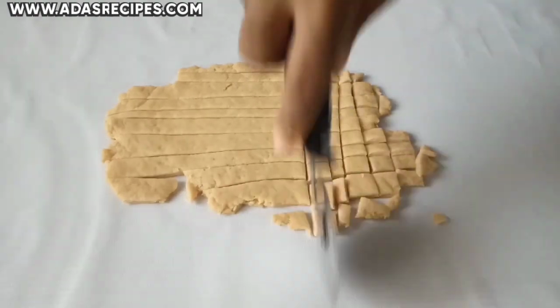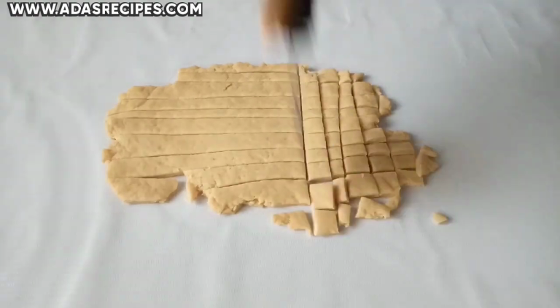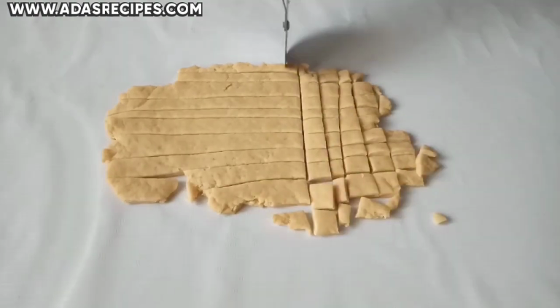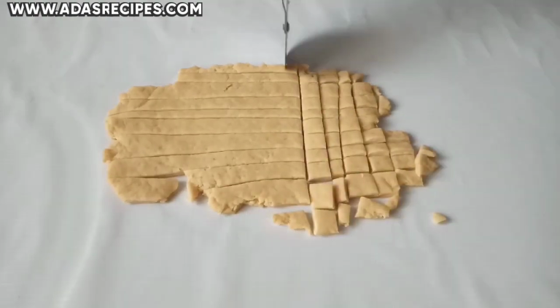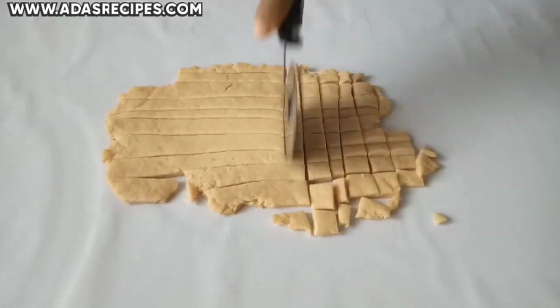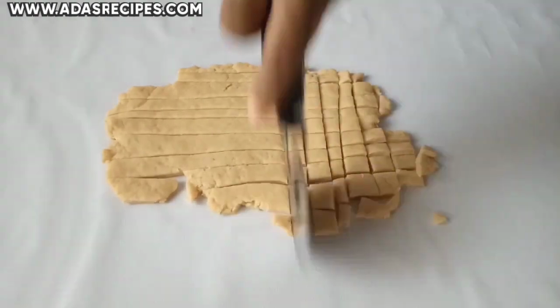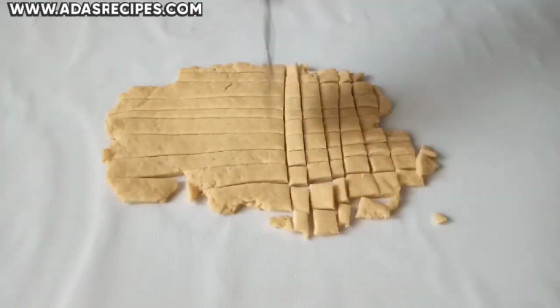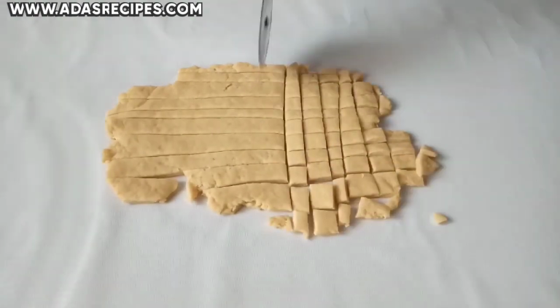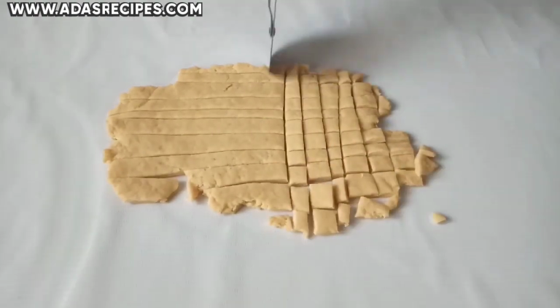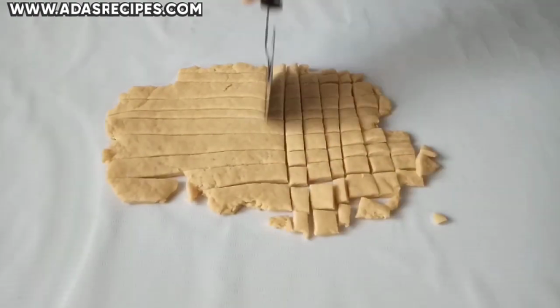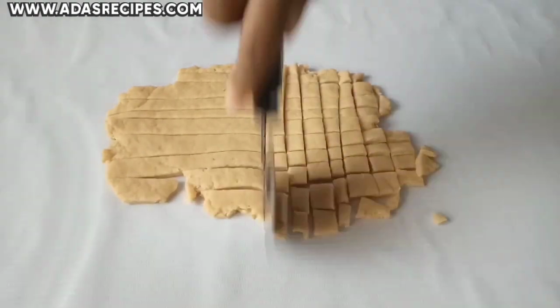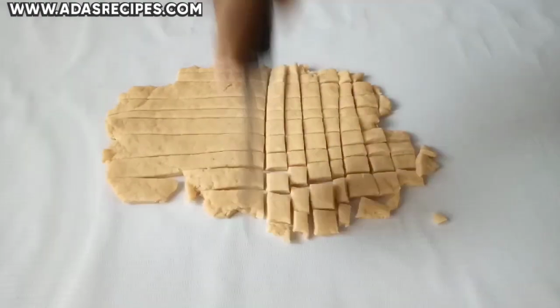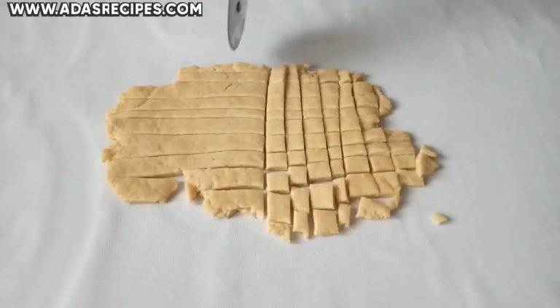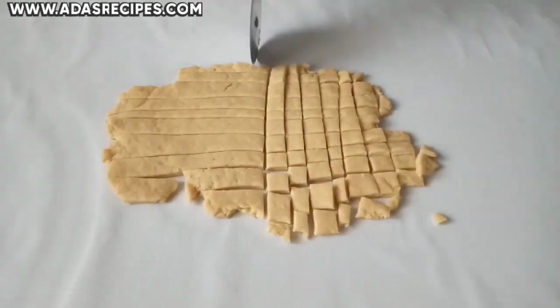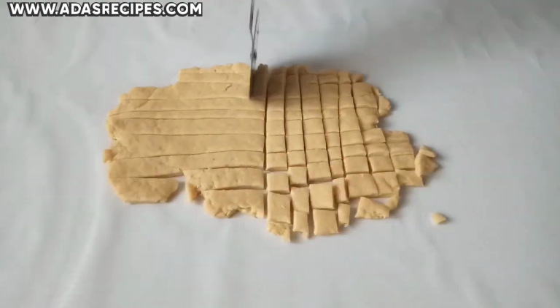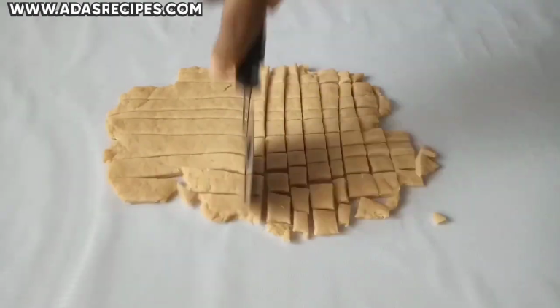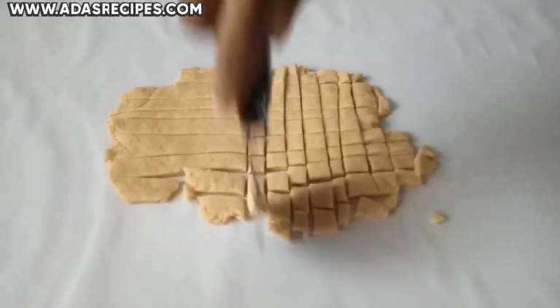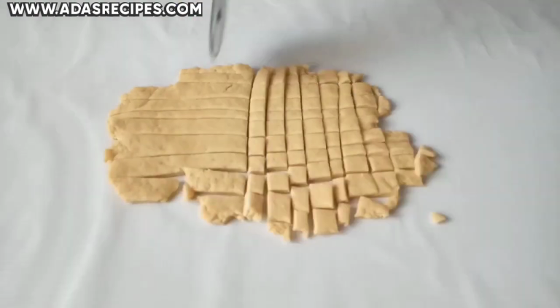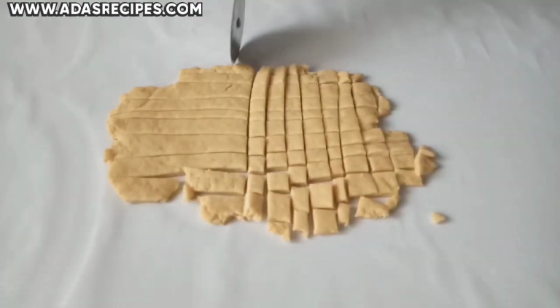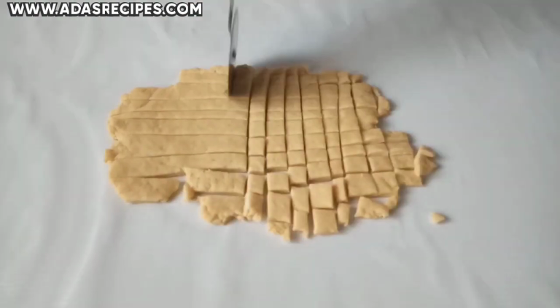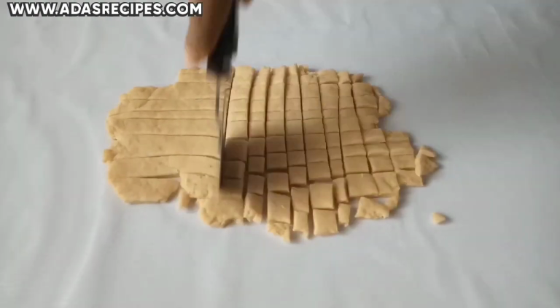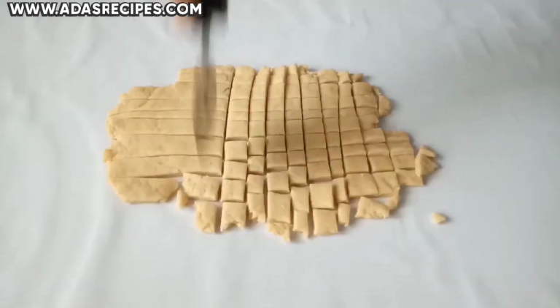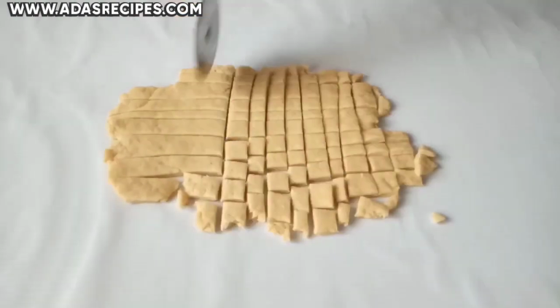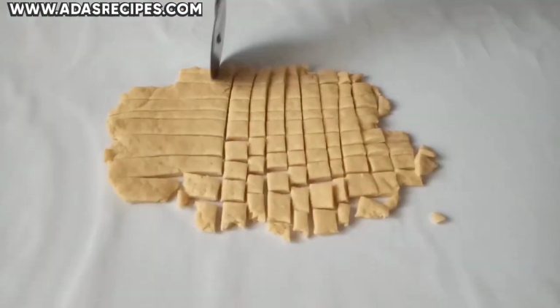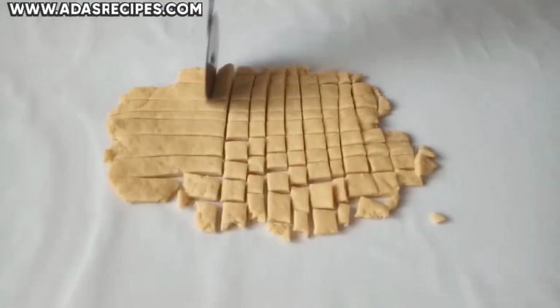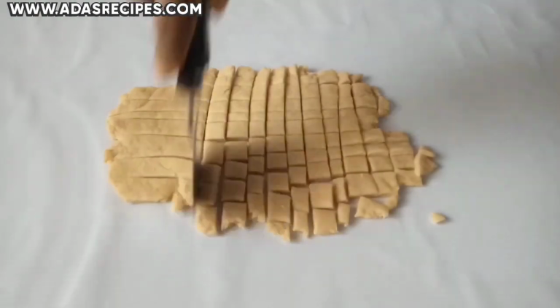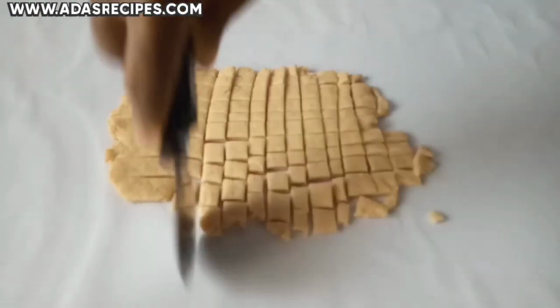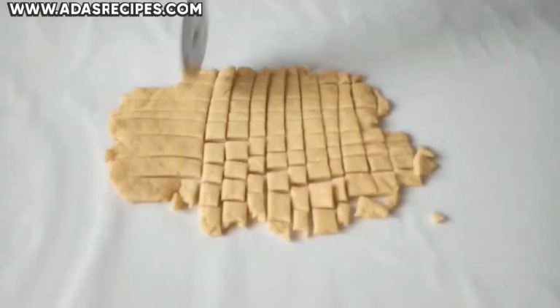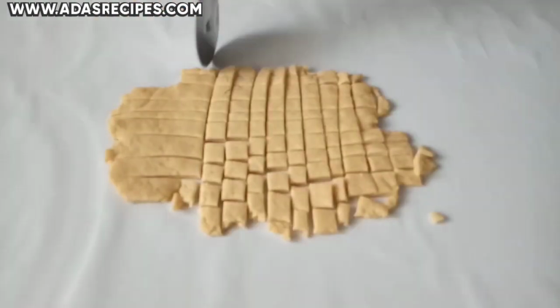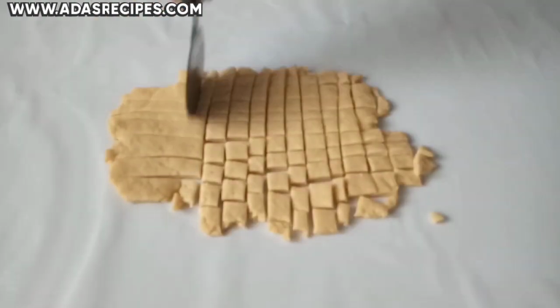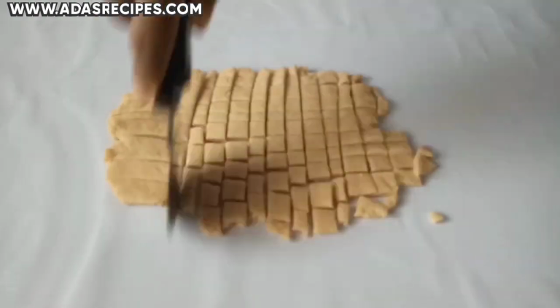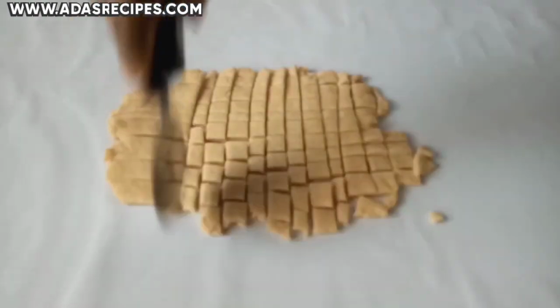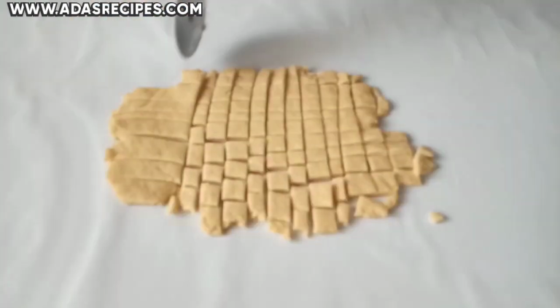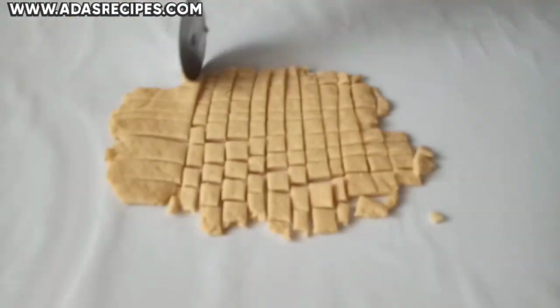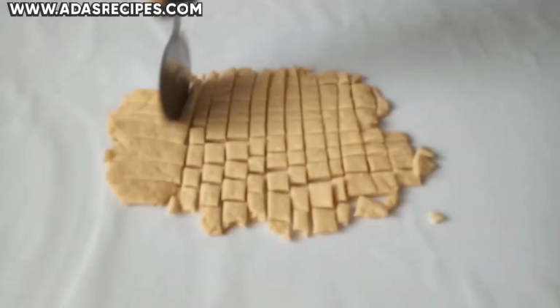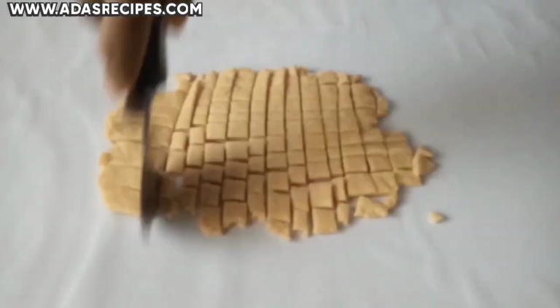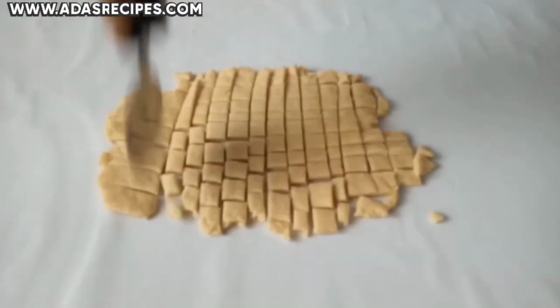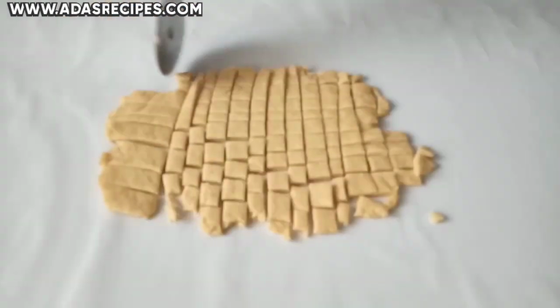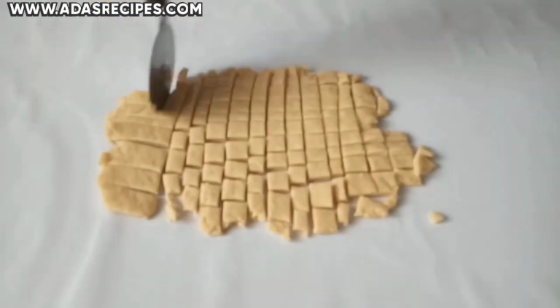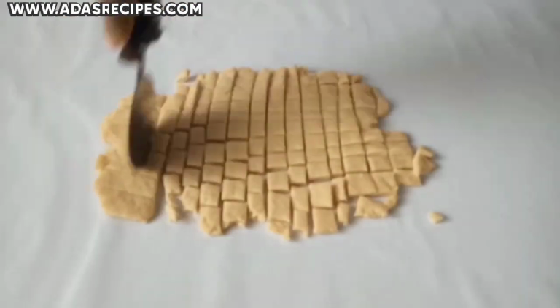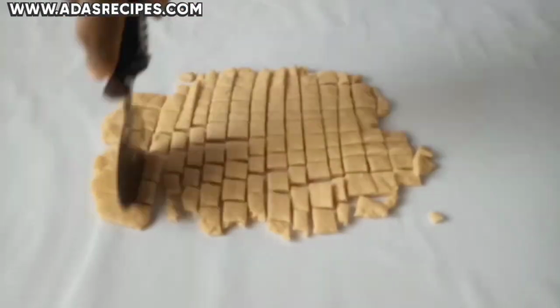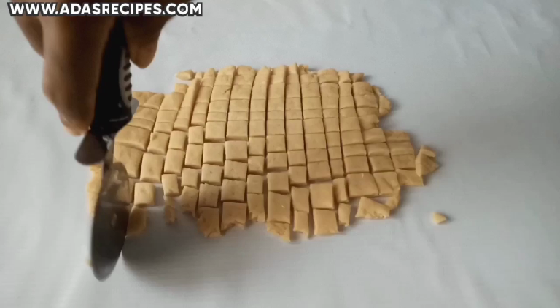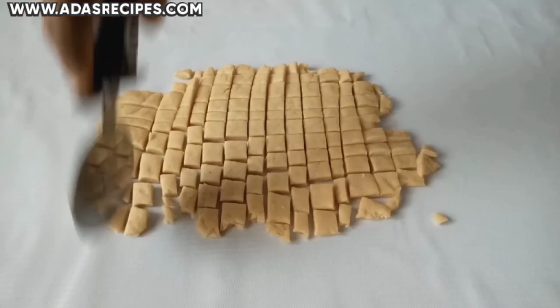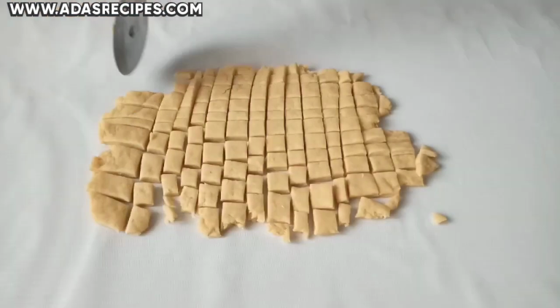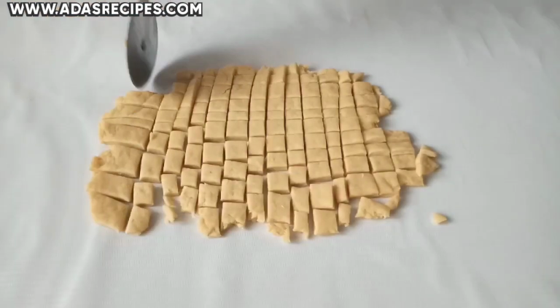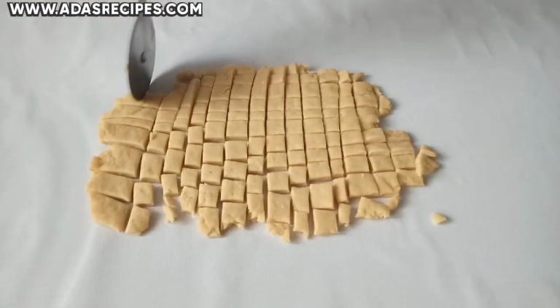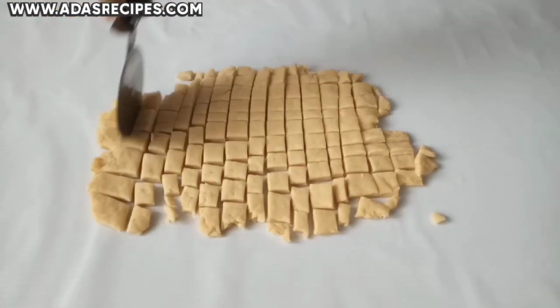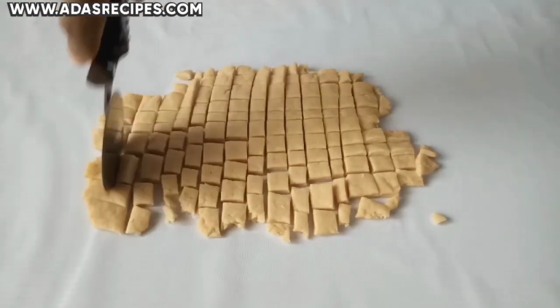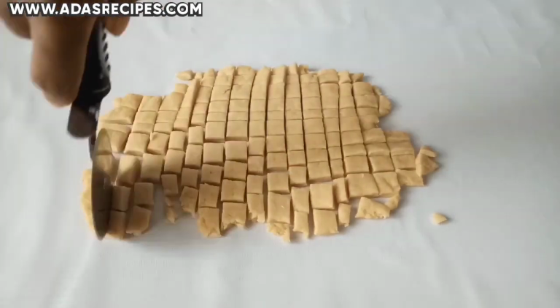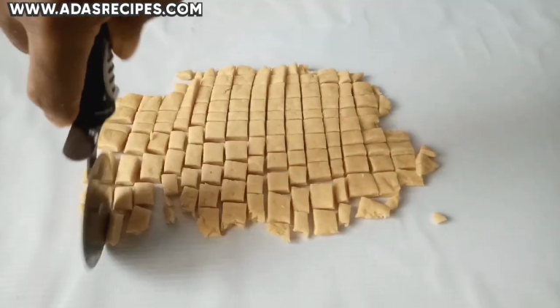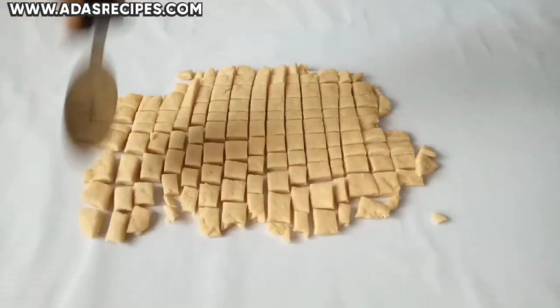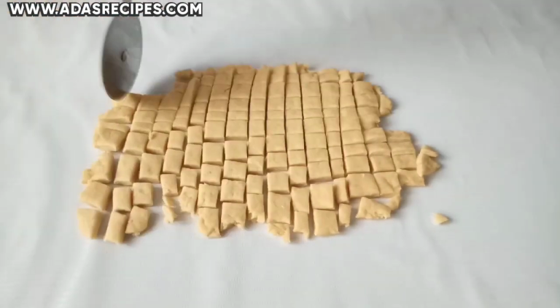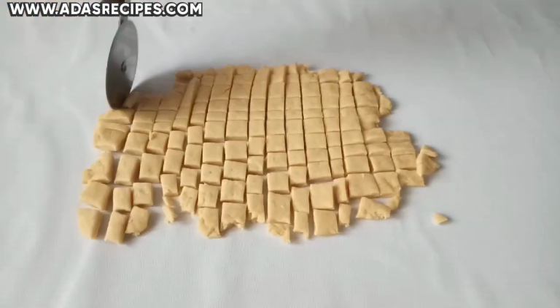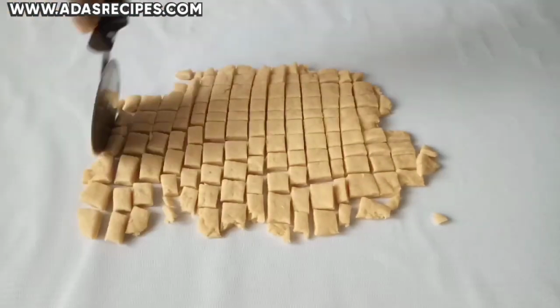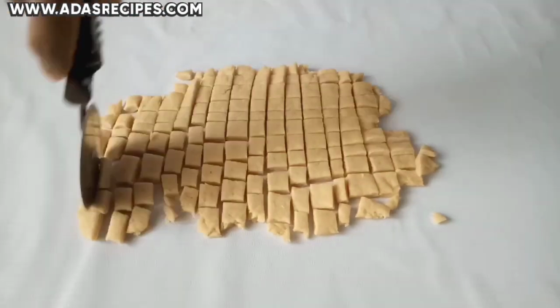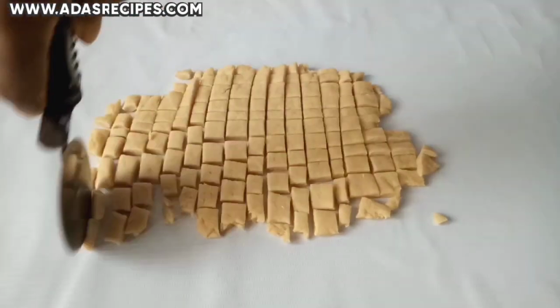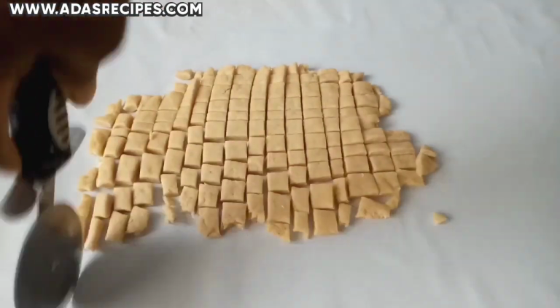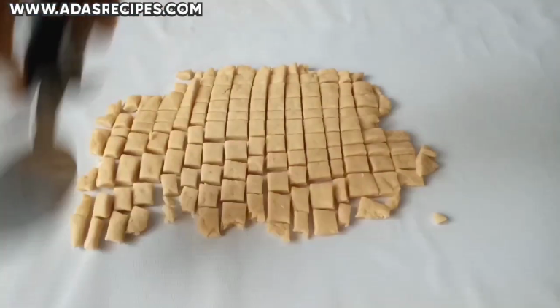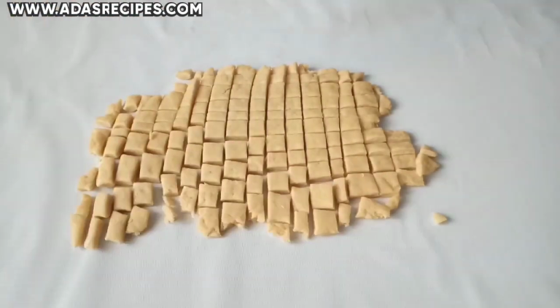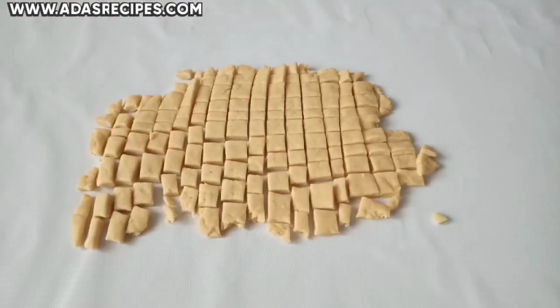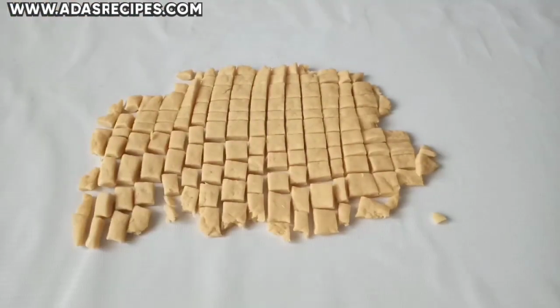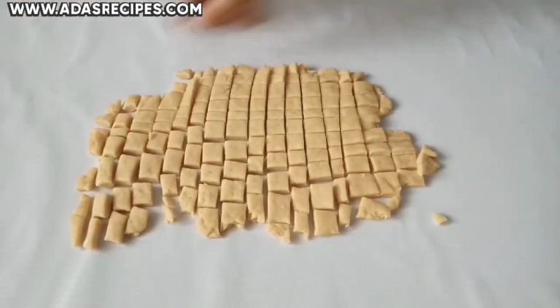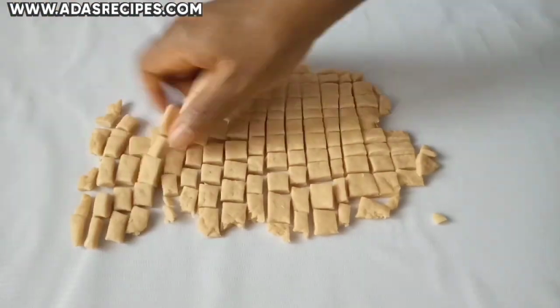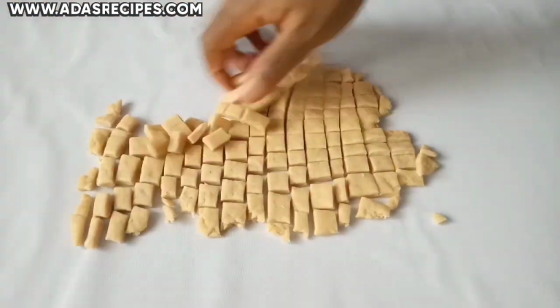Then cut the dough into shapes and sizes of your choice.